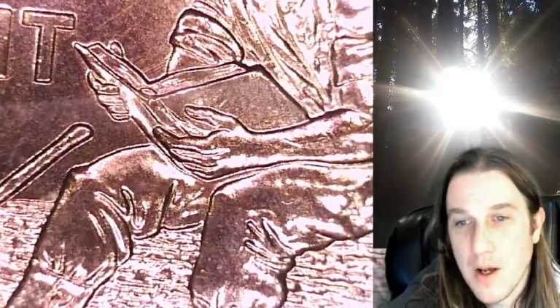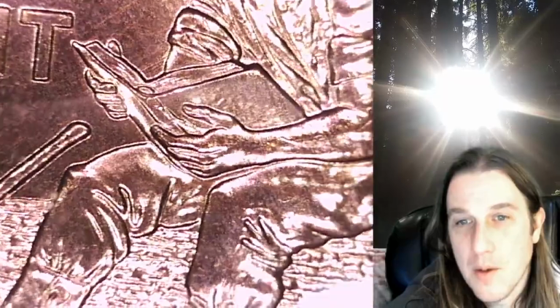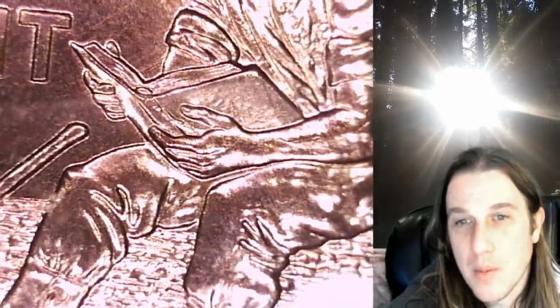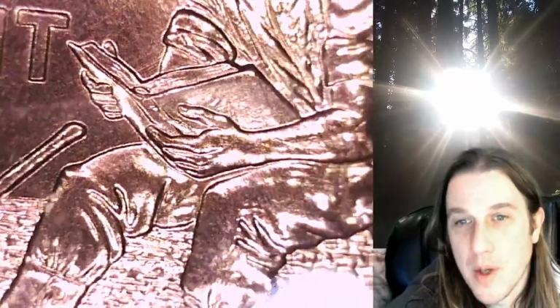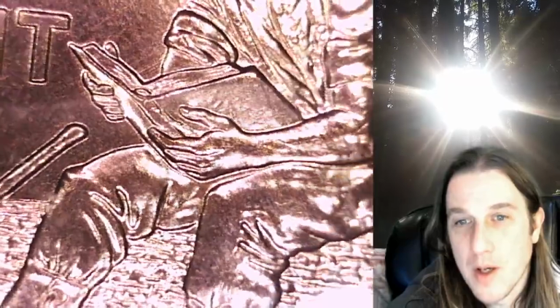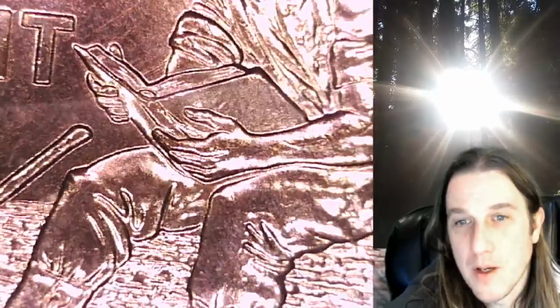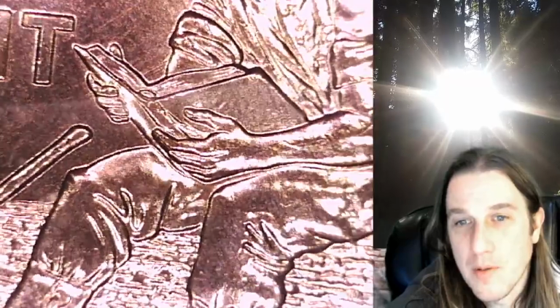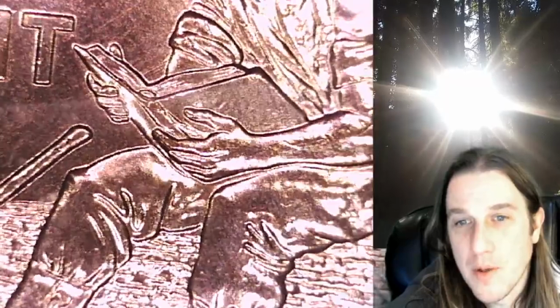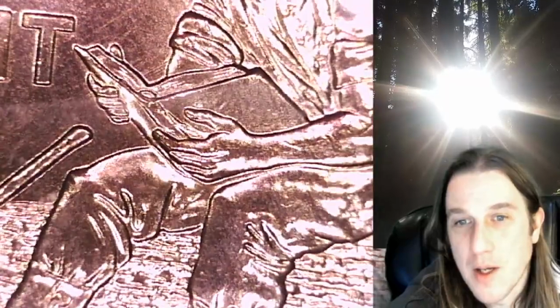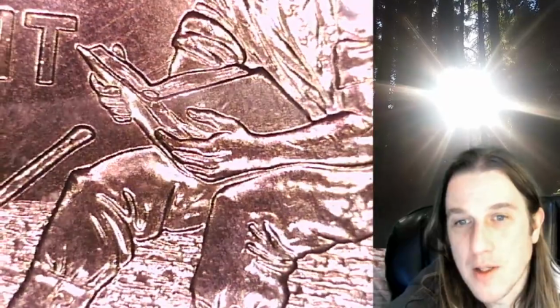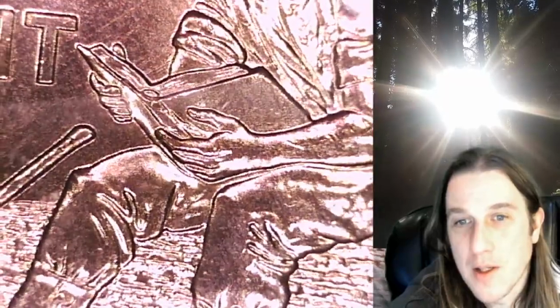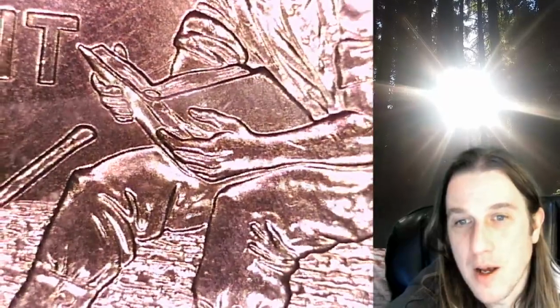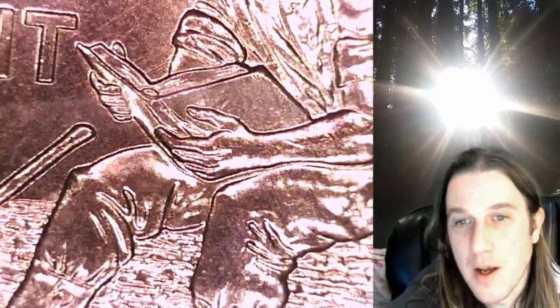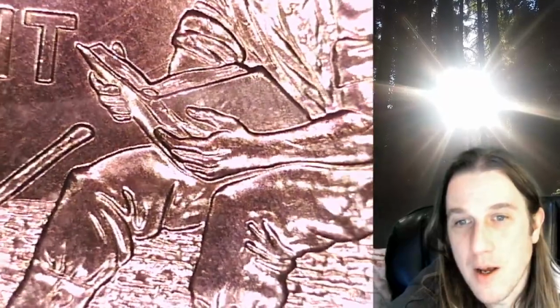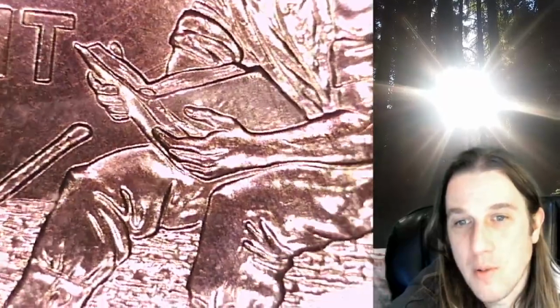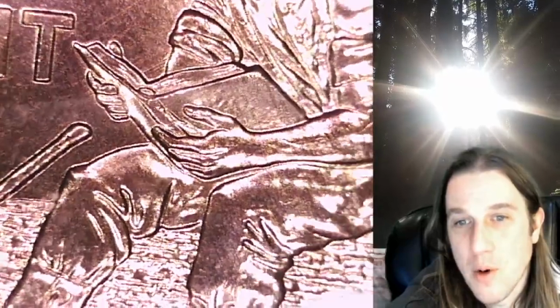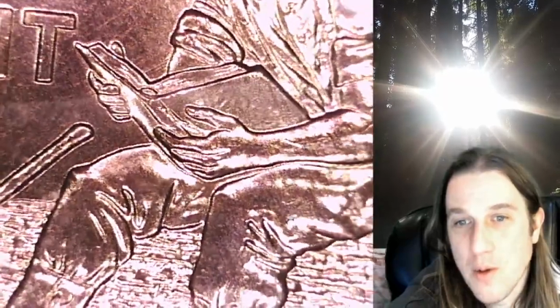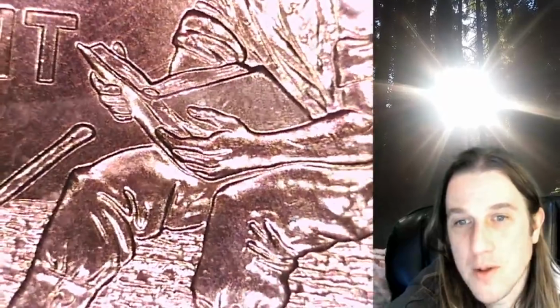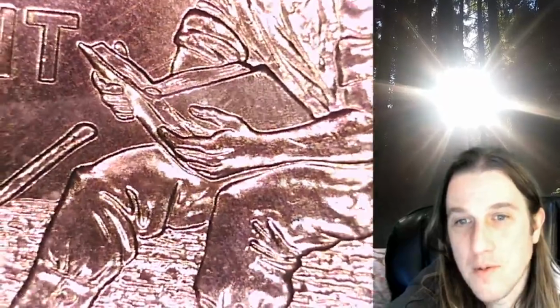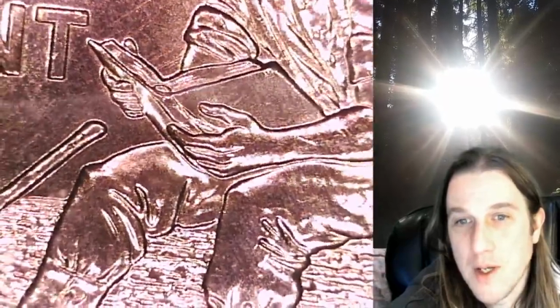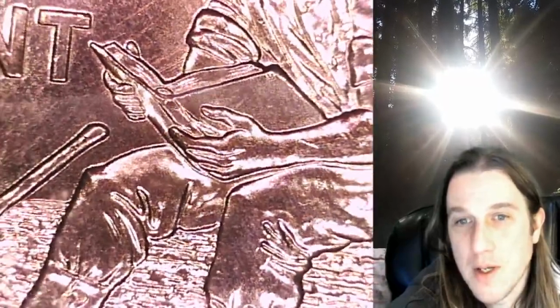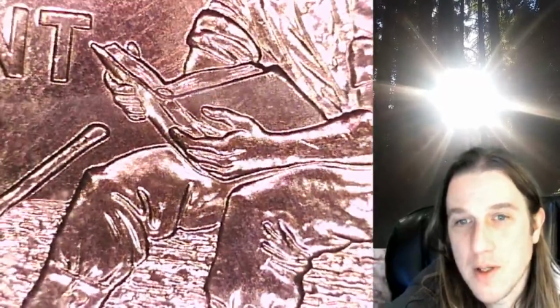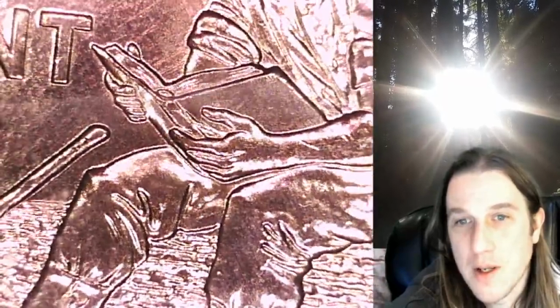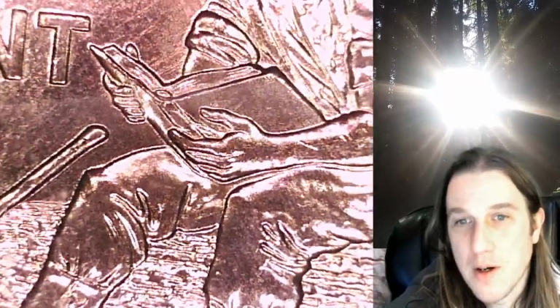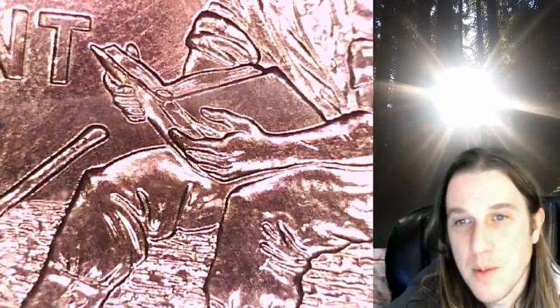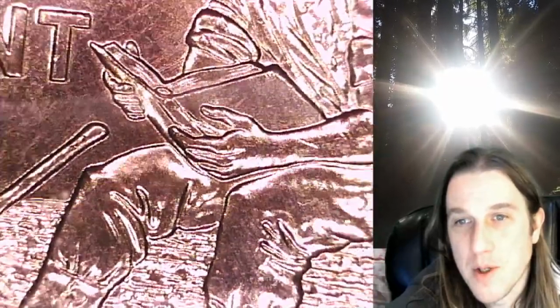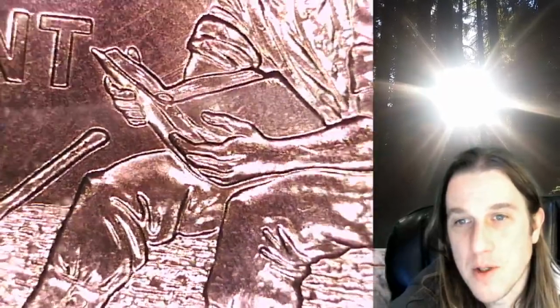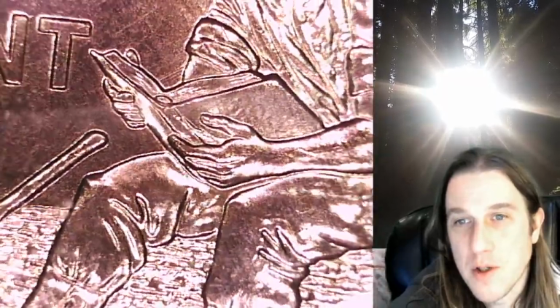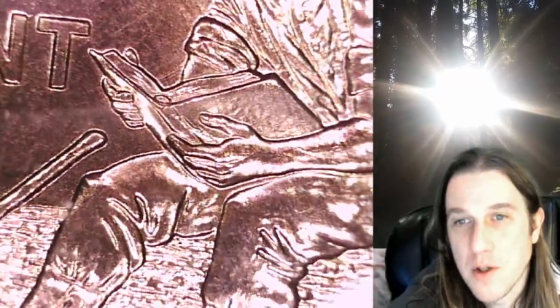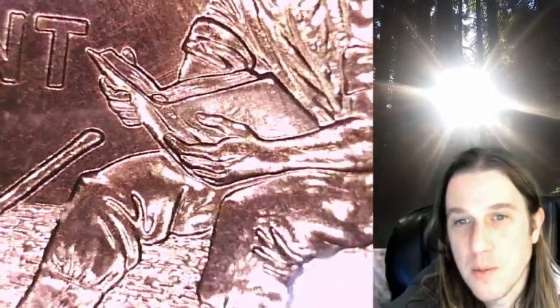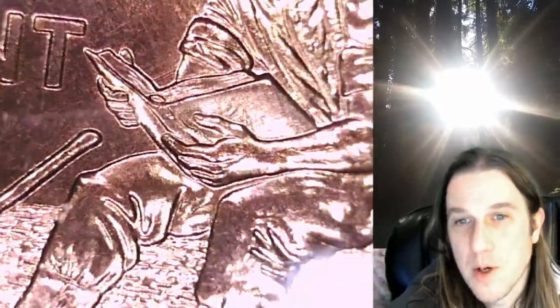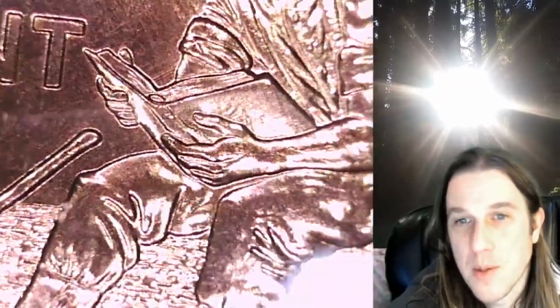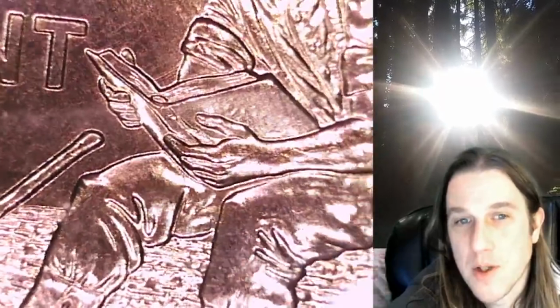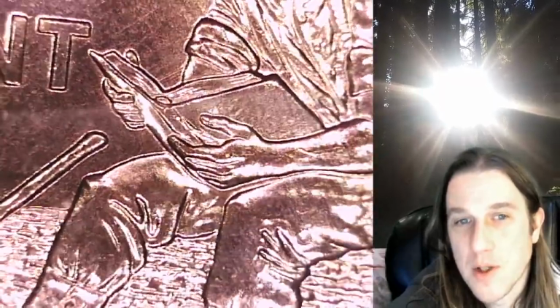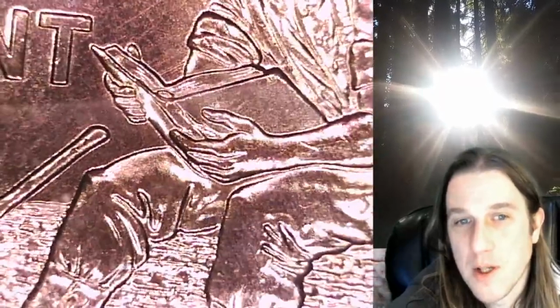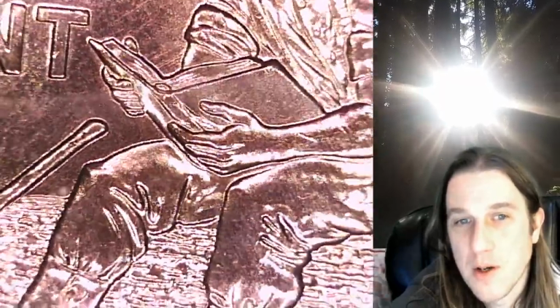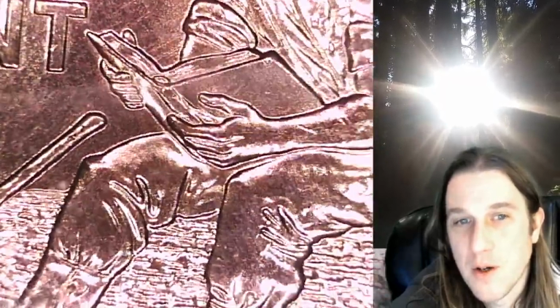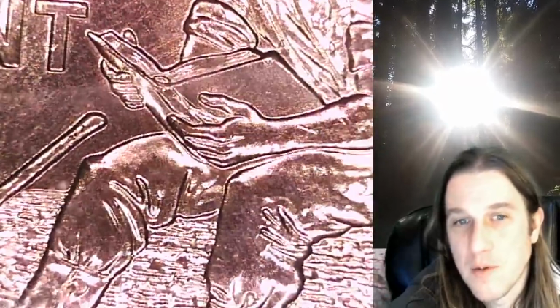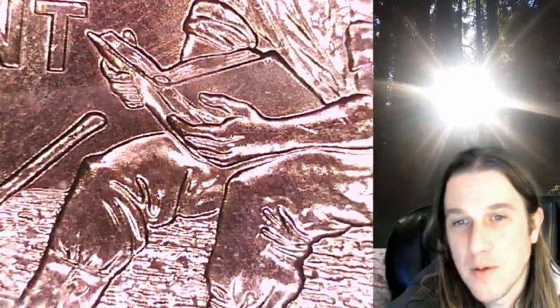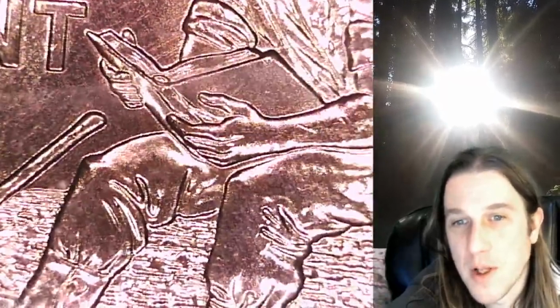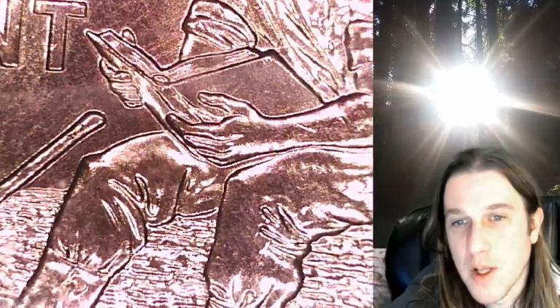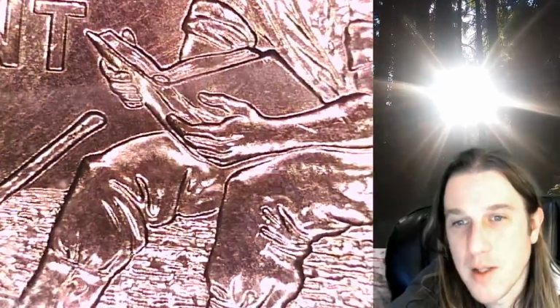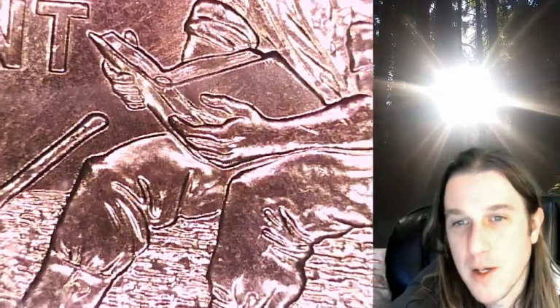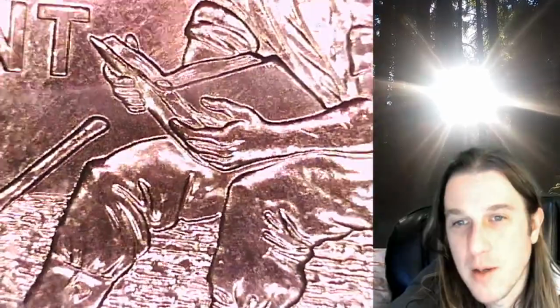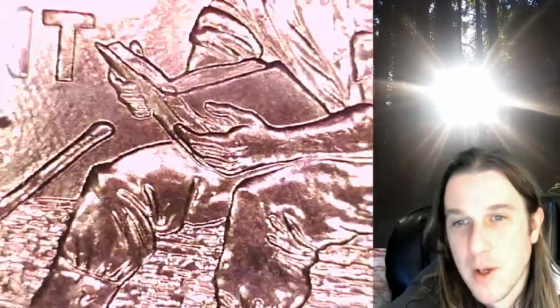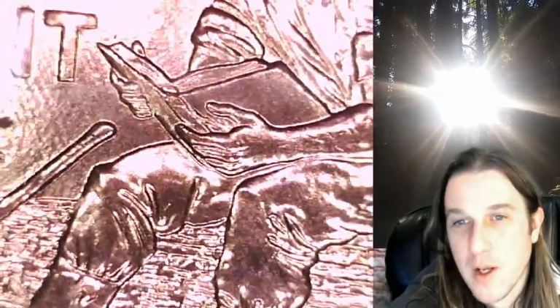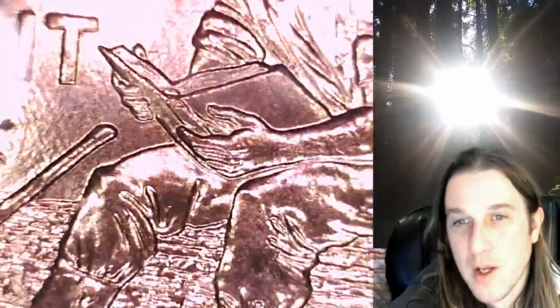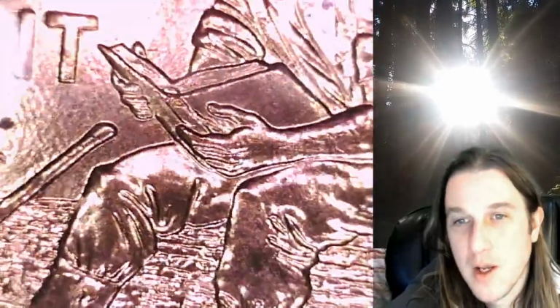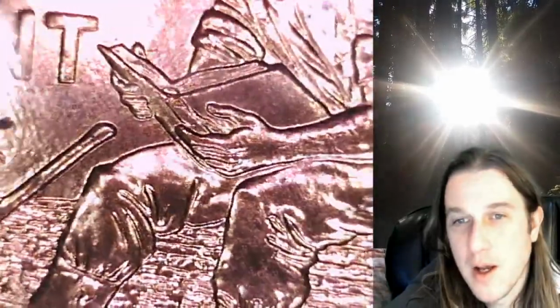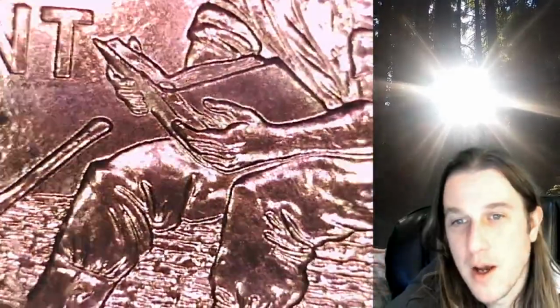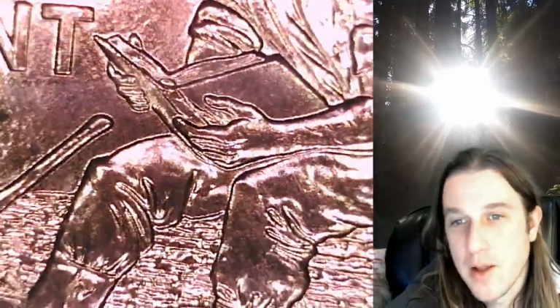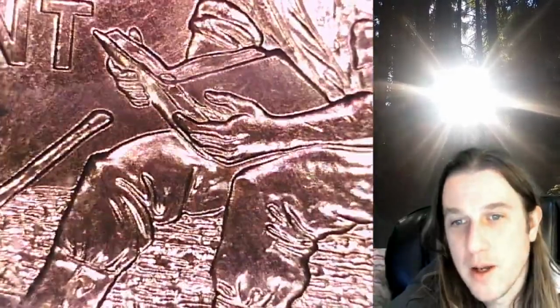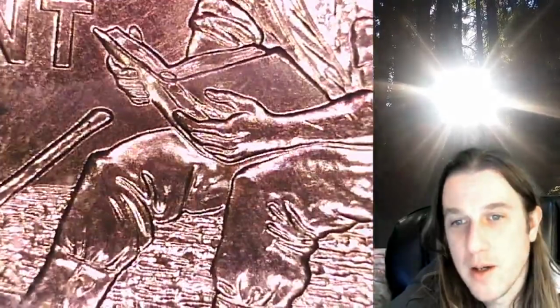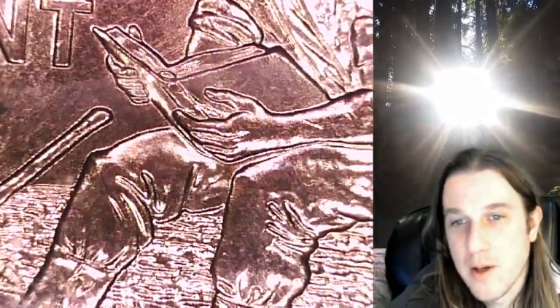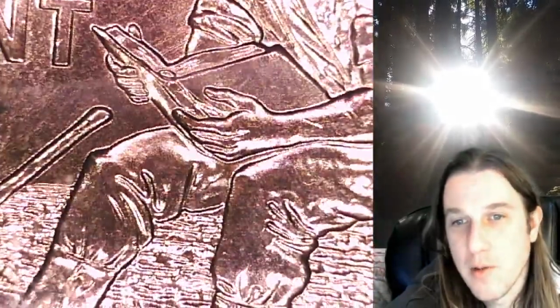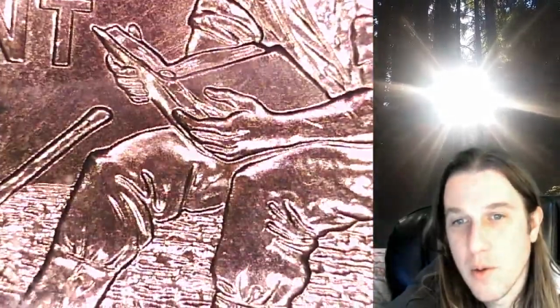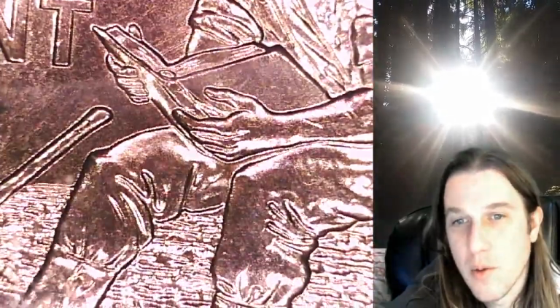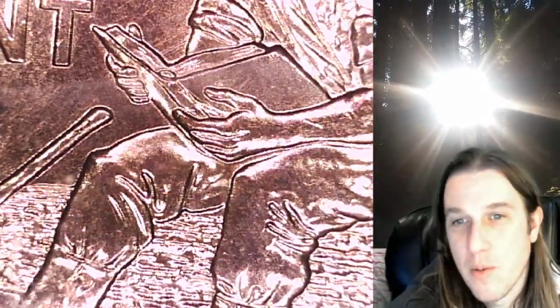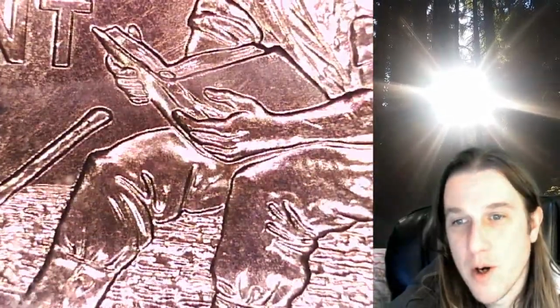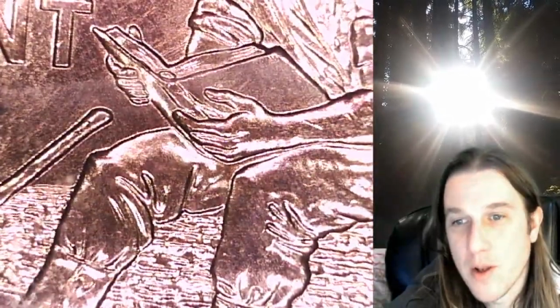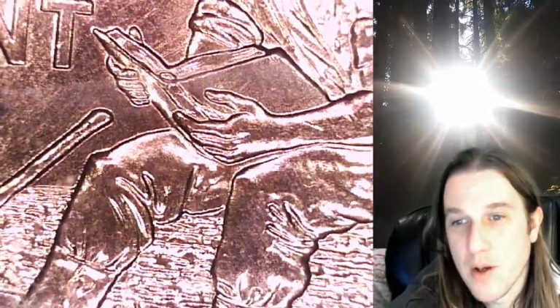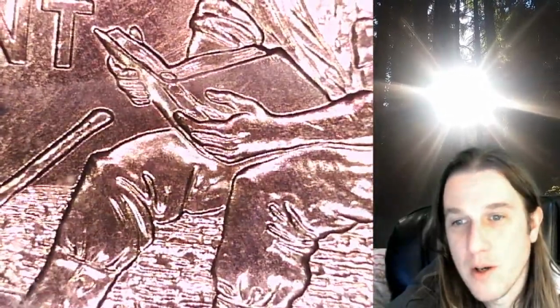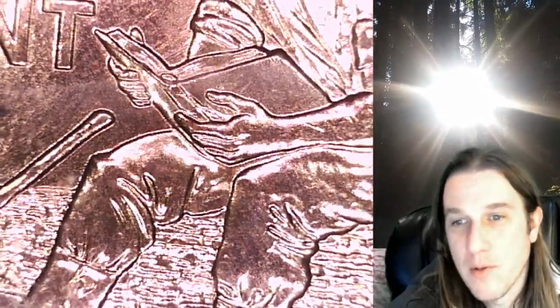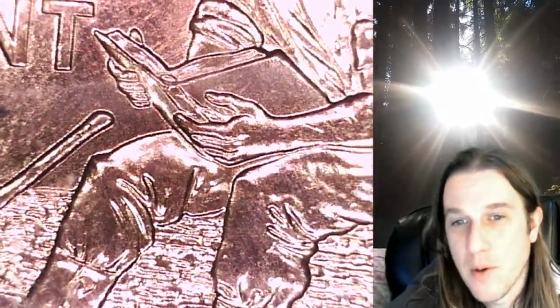It kind of looks like it's coming up out of his palm. If you guys have rolls of these and are able to search them, or have collected single coins, they are definitely well worth looking for.